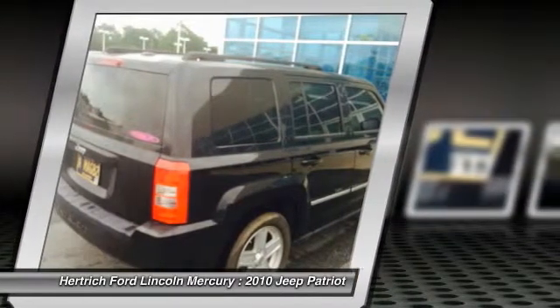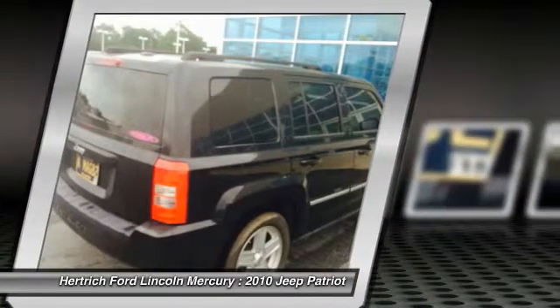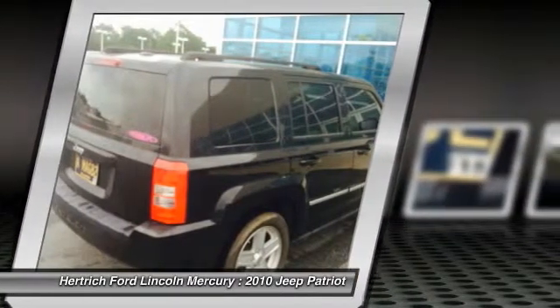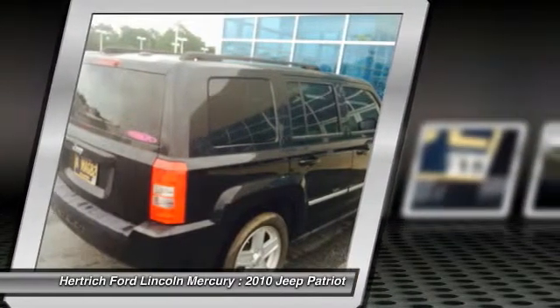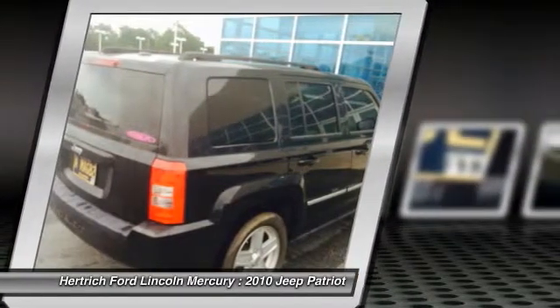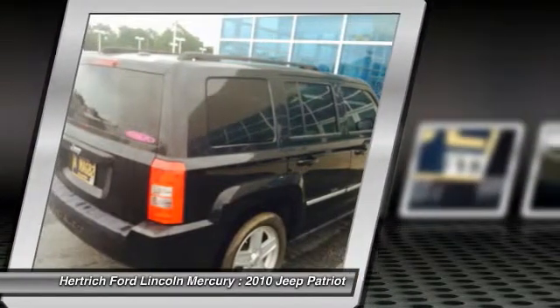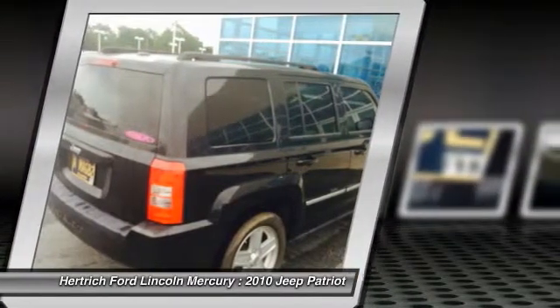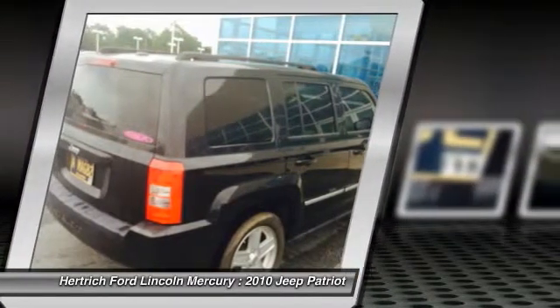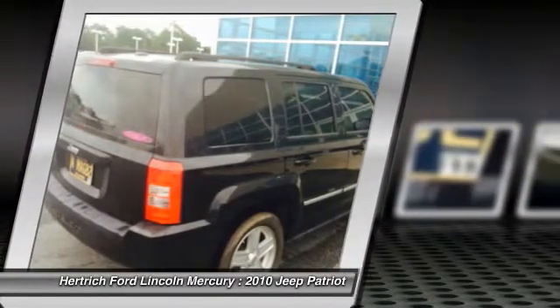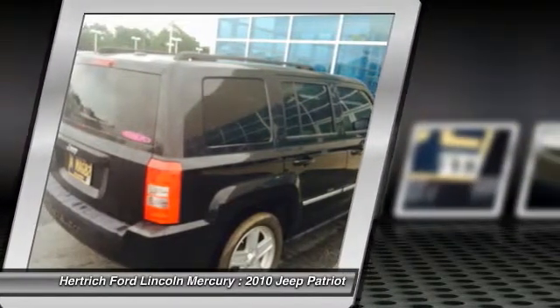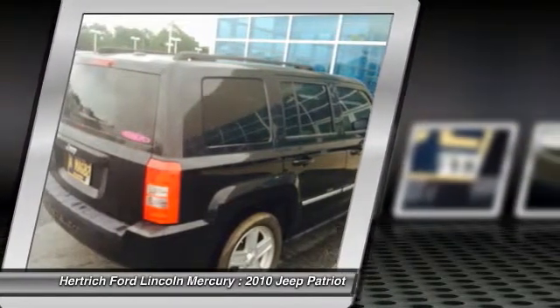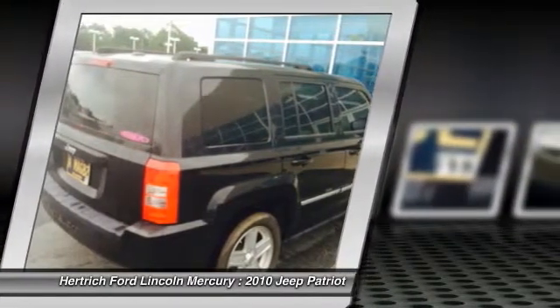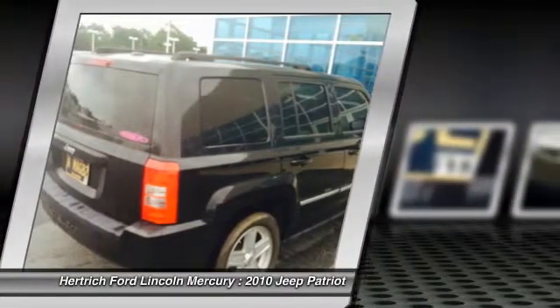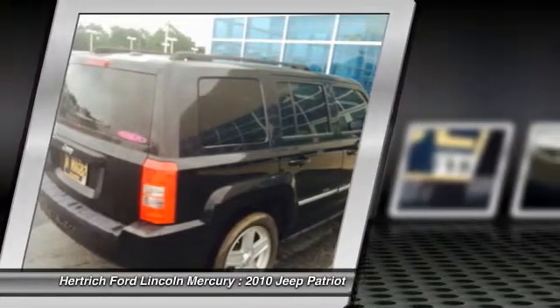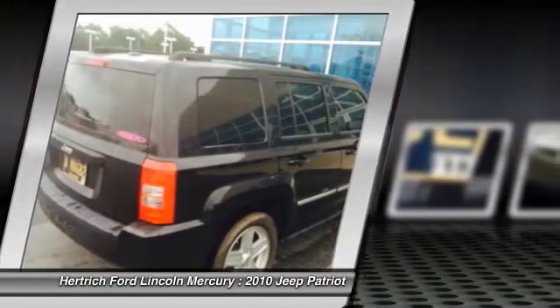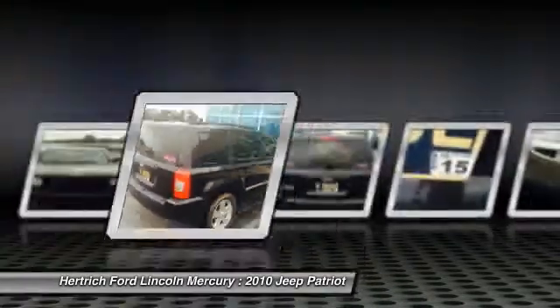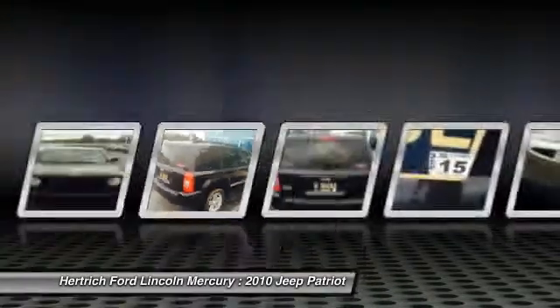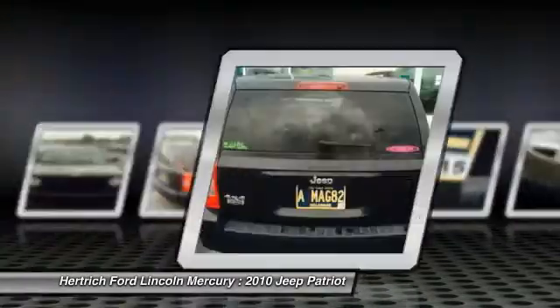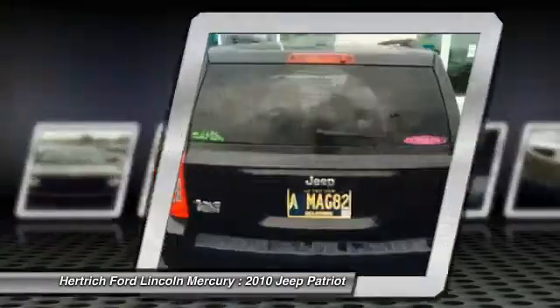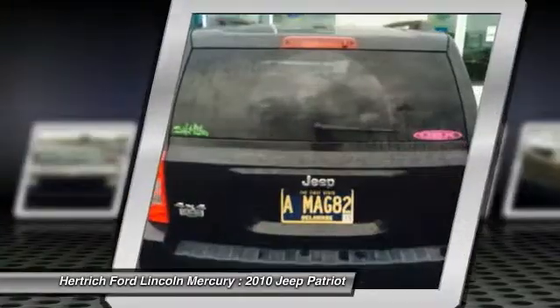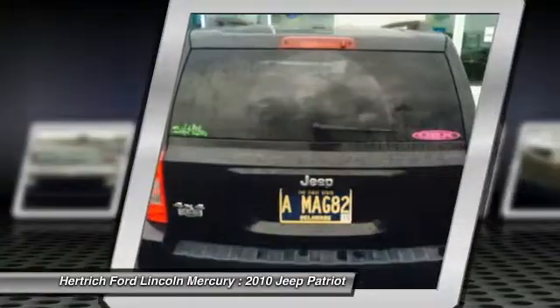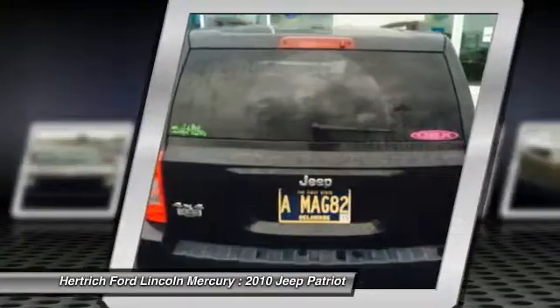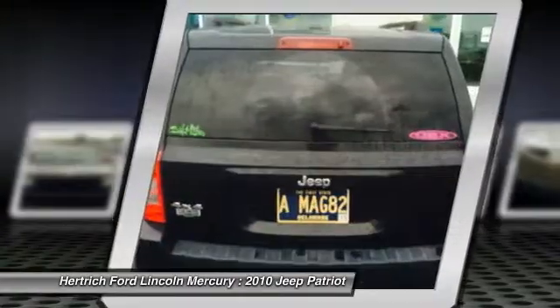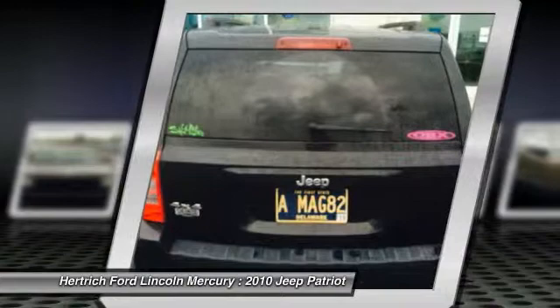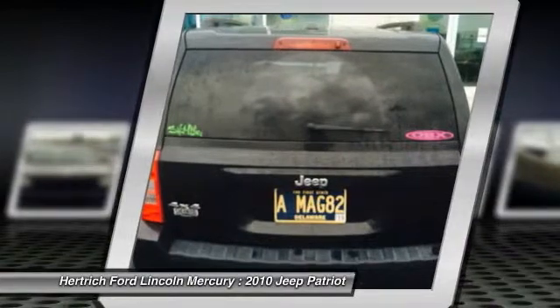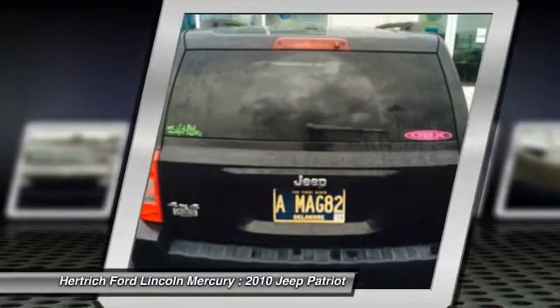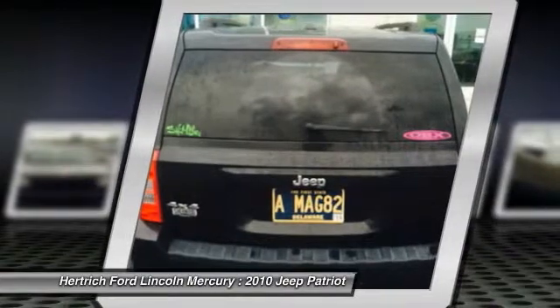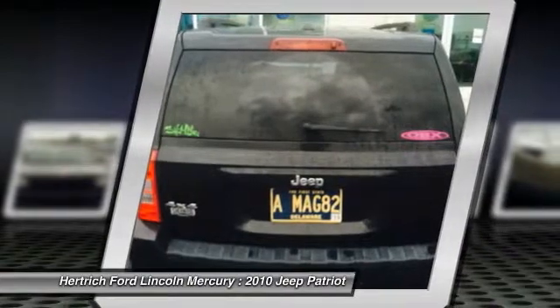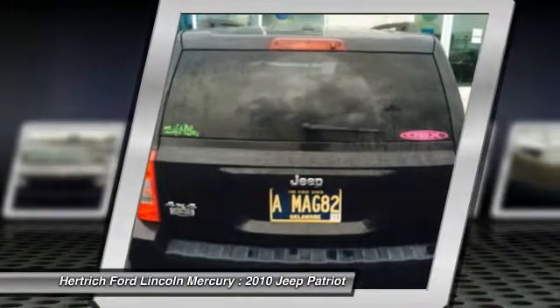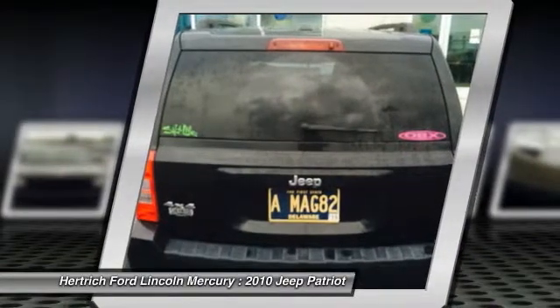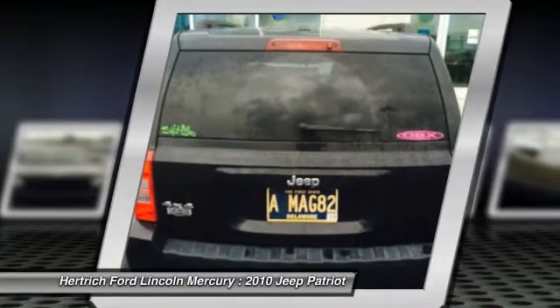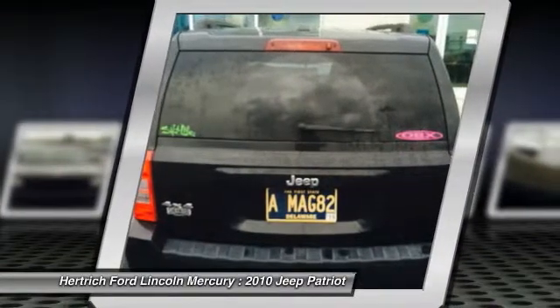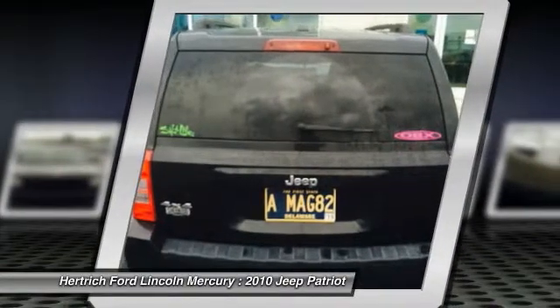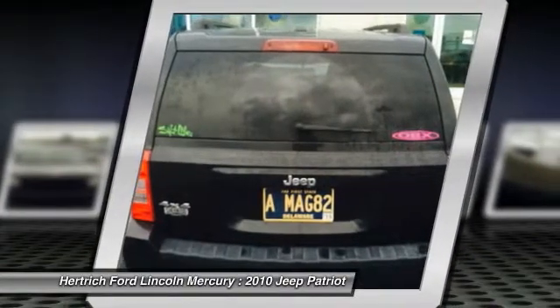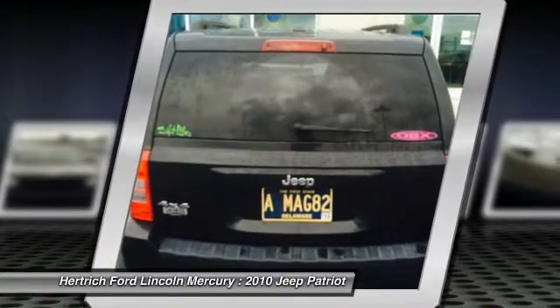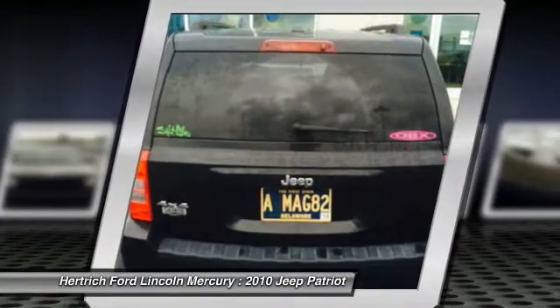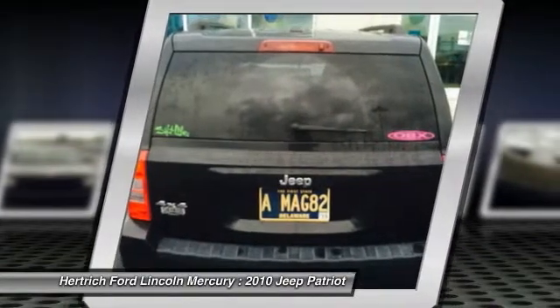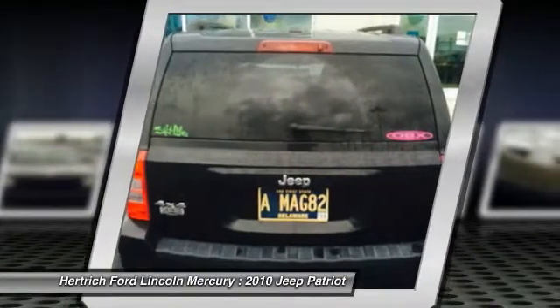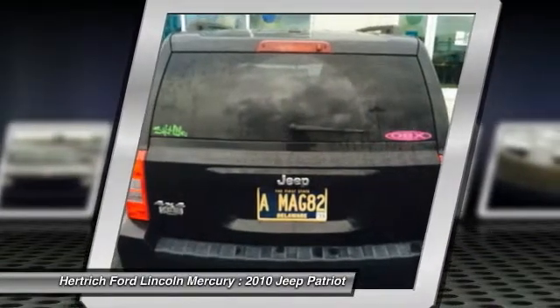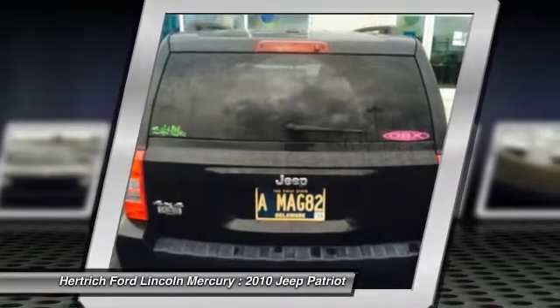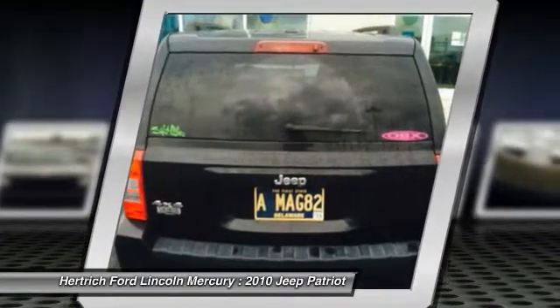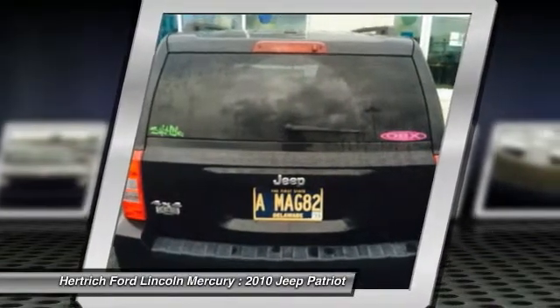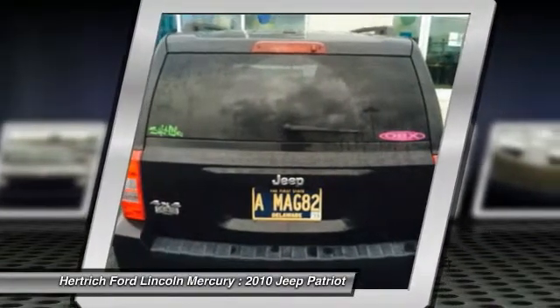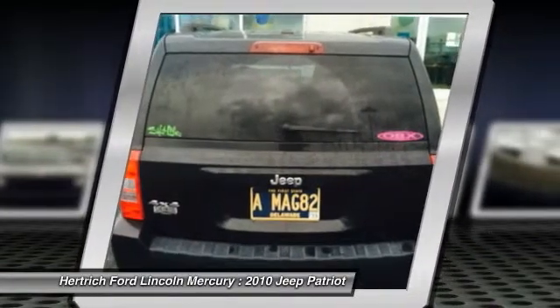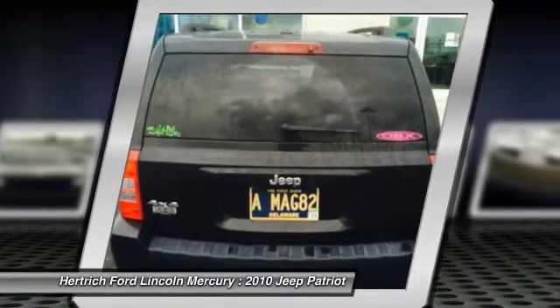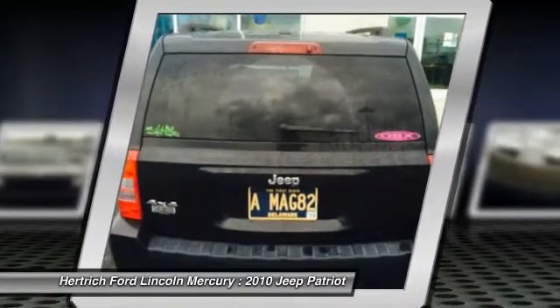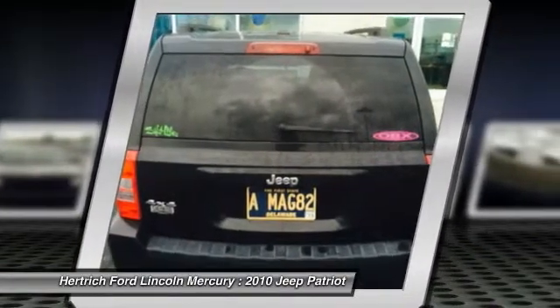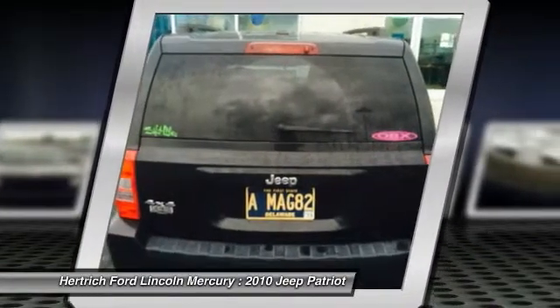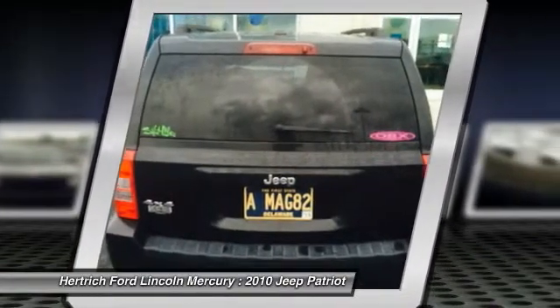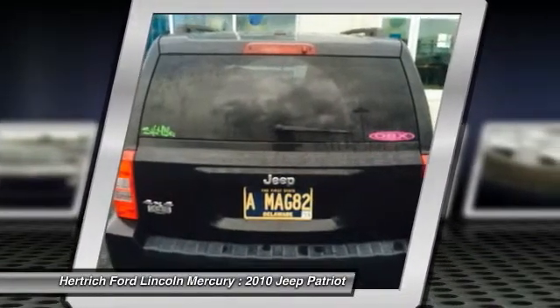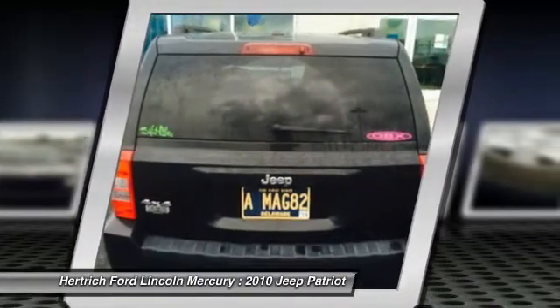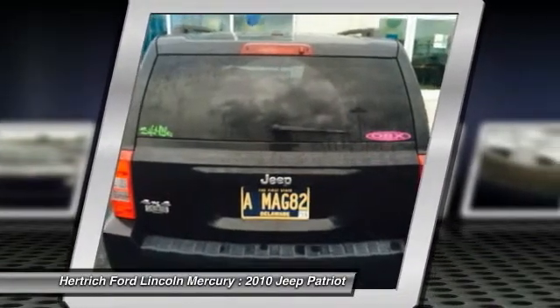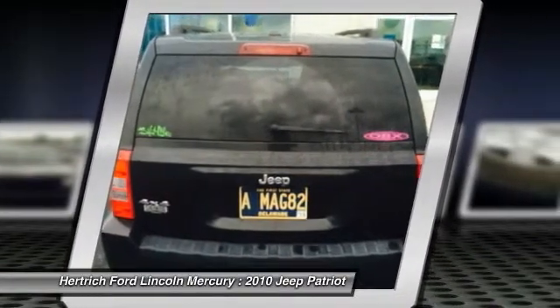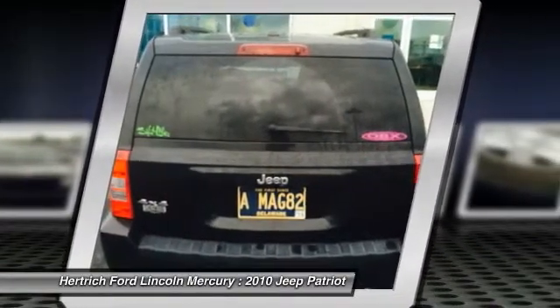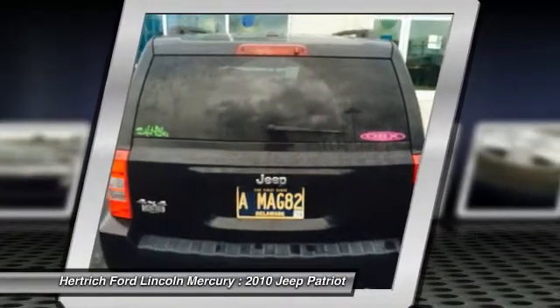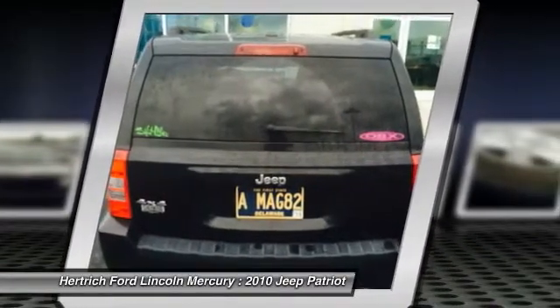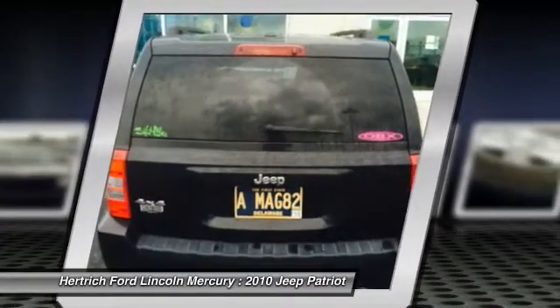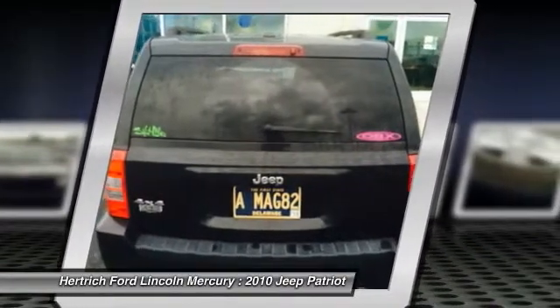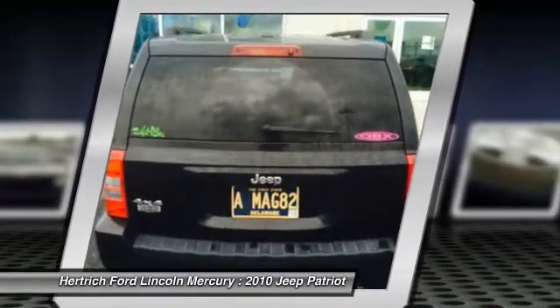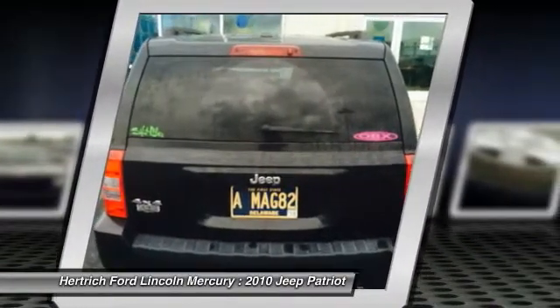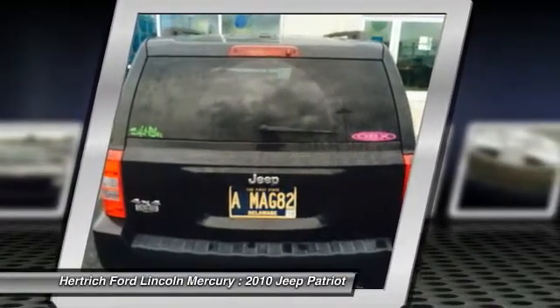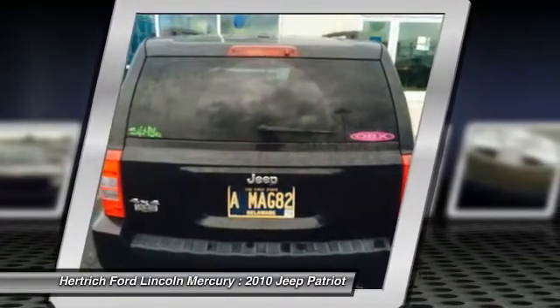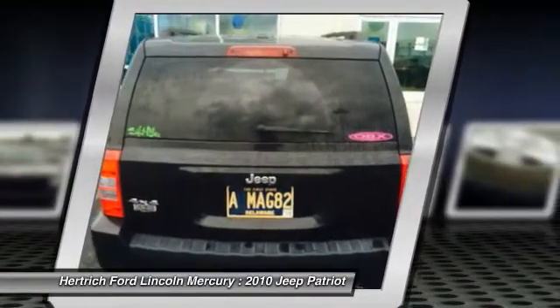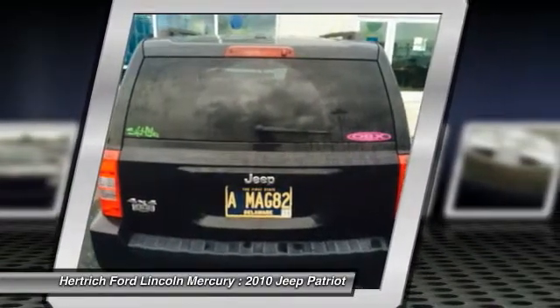This is about the time when you're saying it is too good to be true, and let us be the ones to tell you, it is absolutely true.